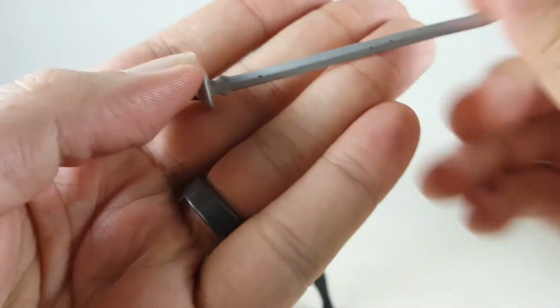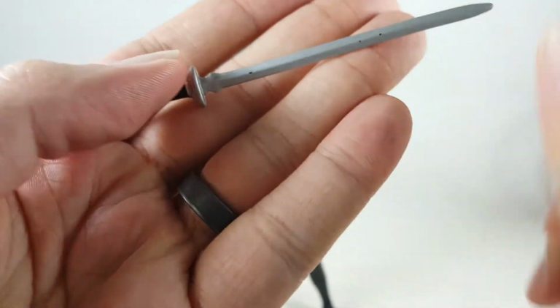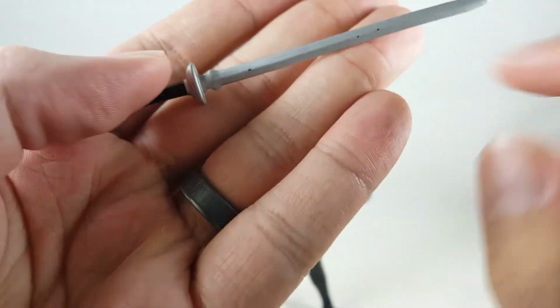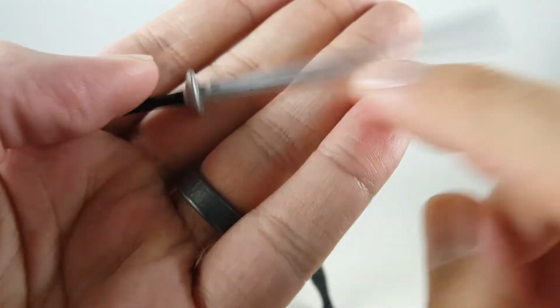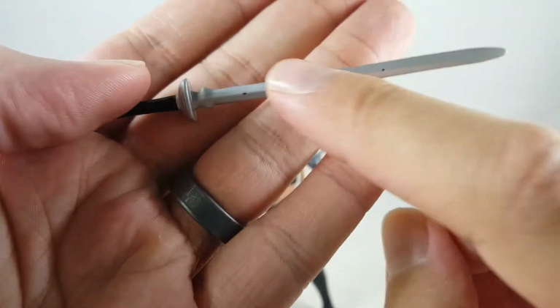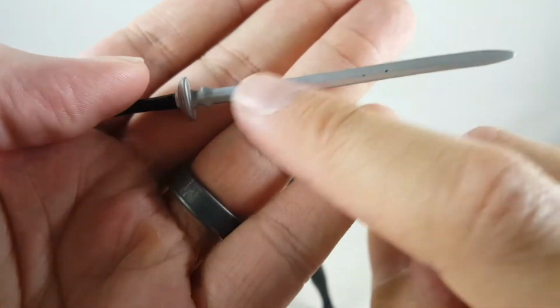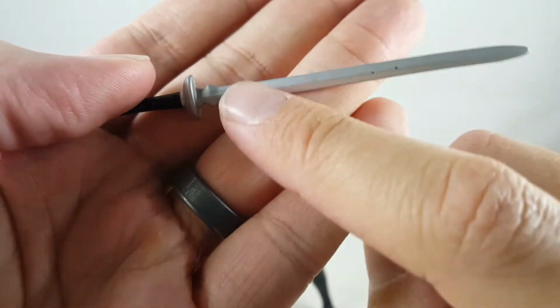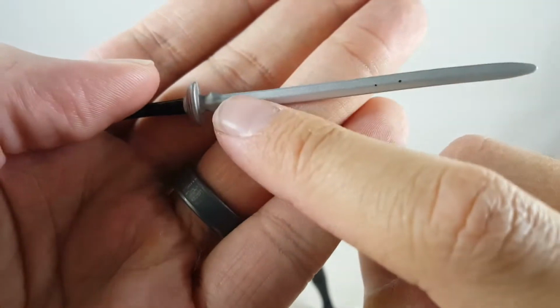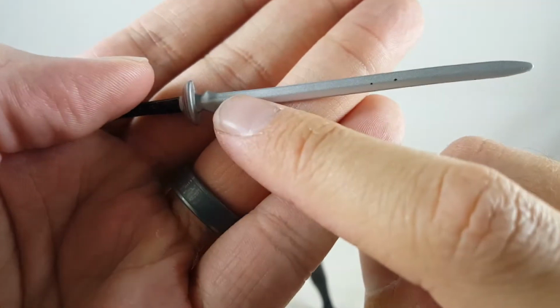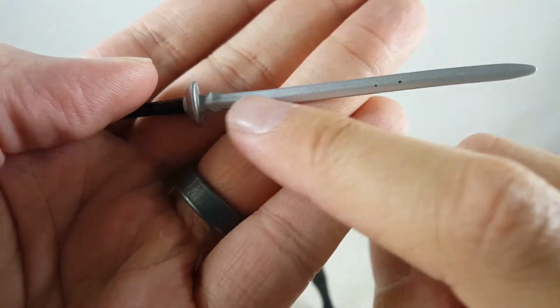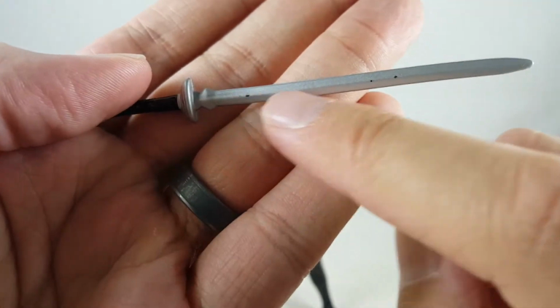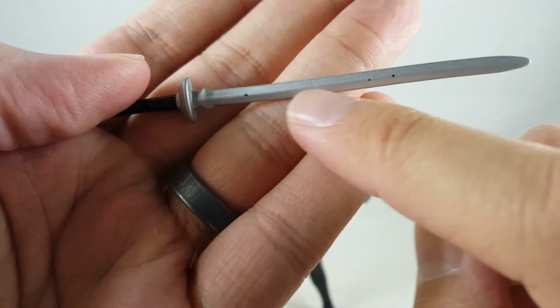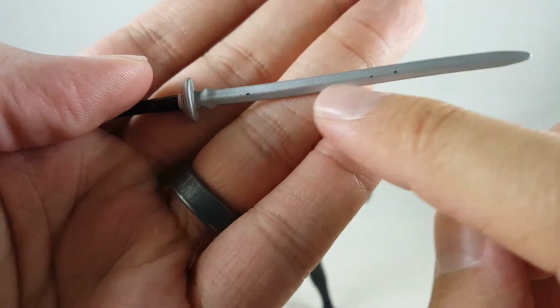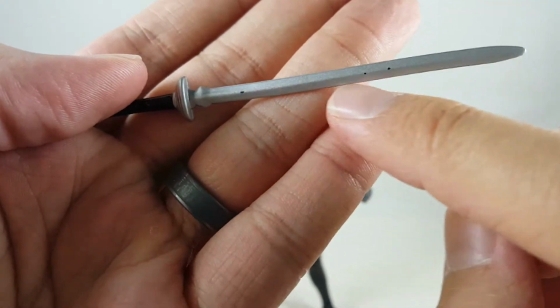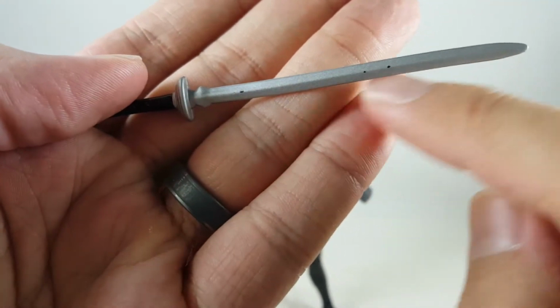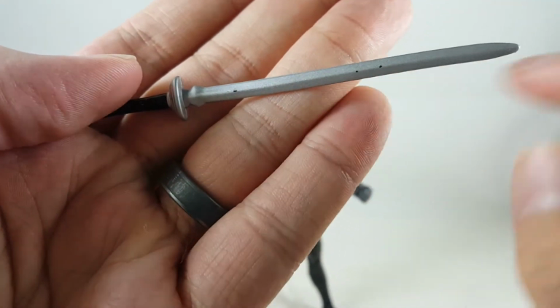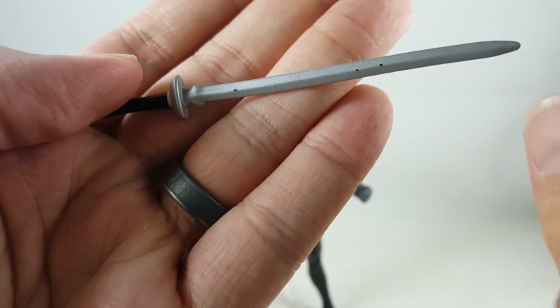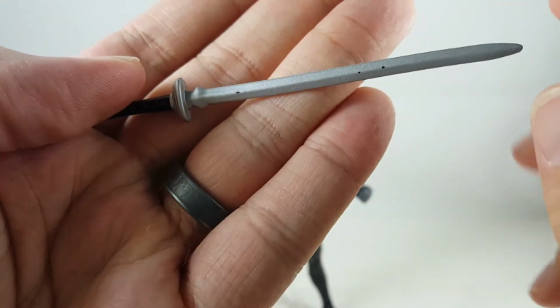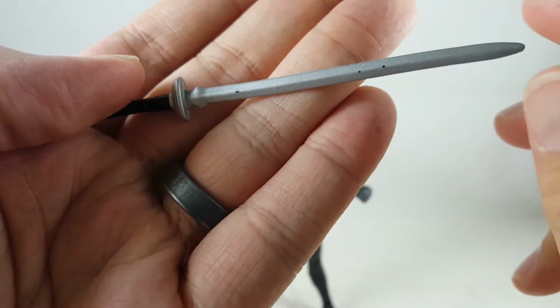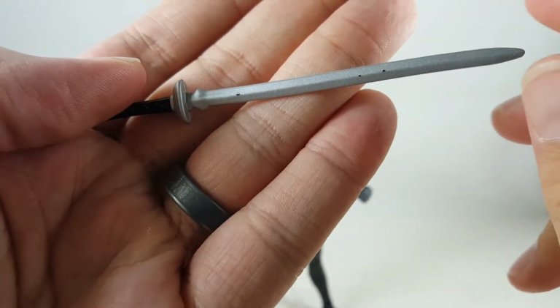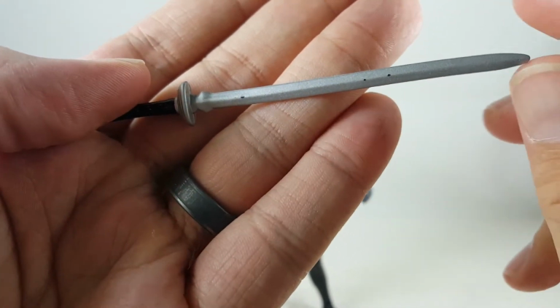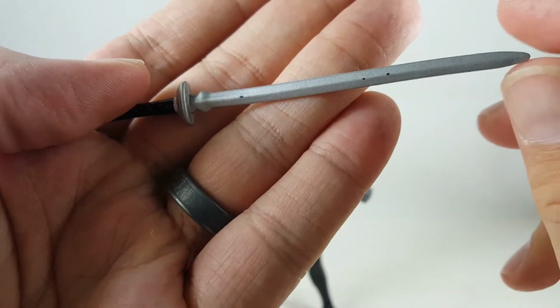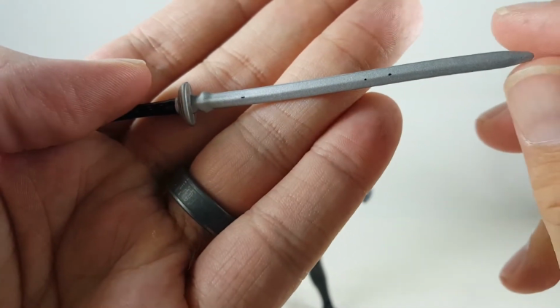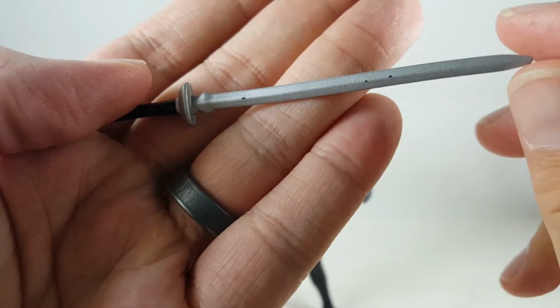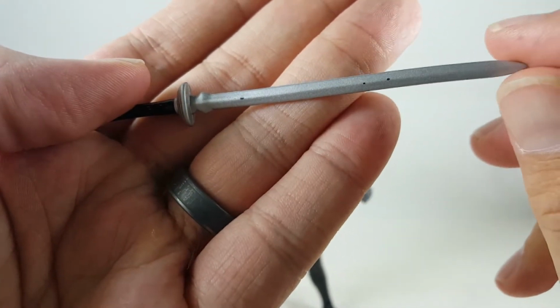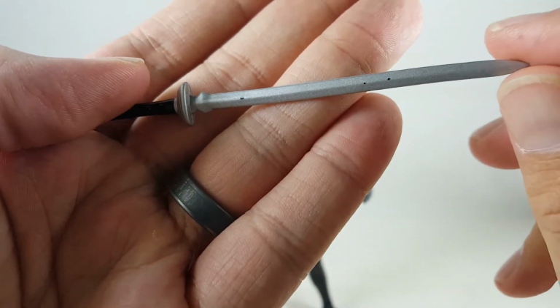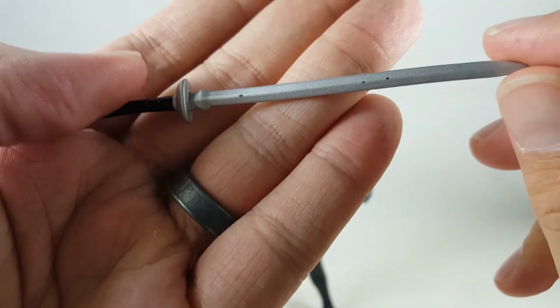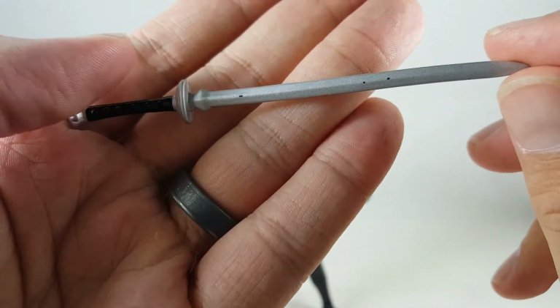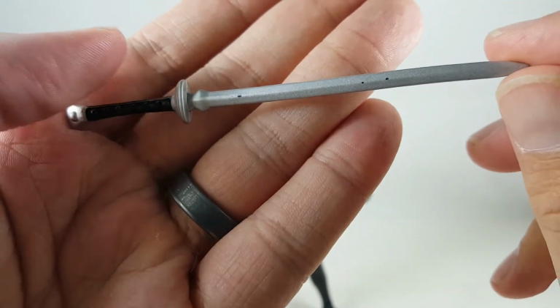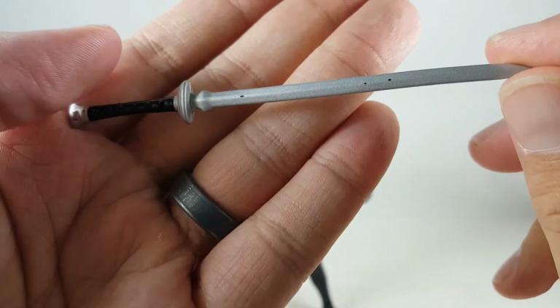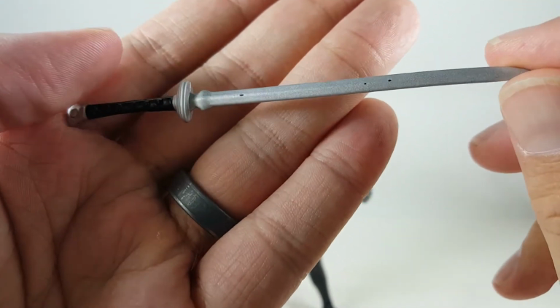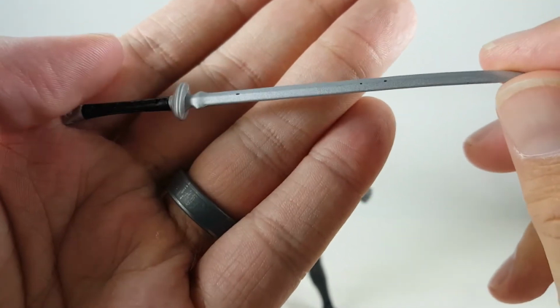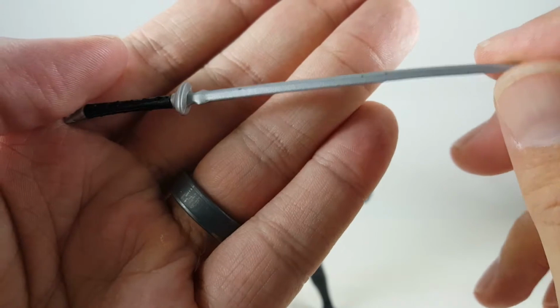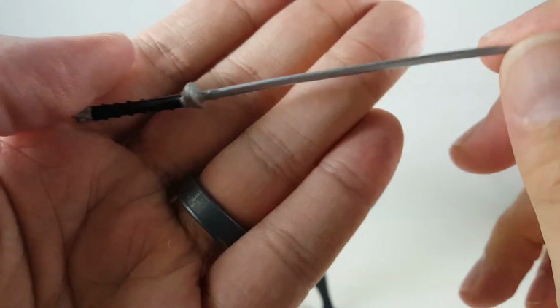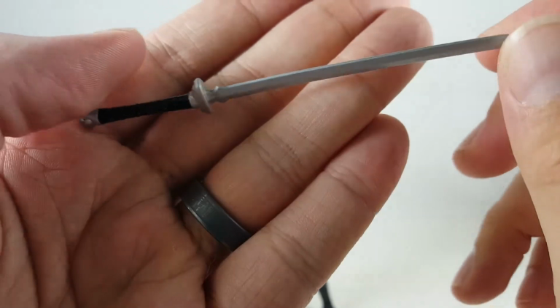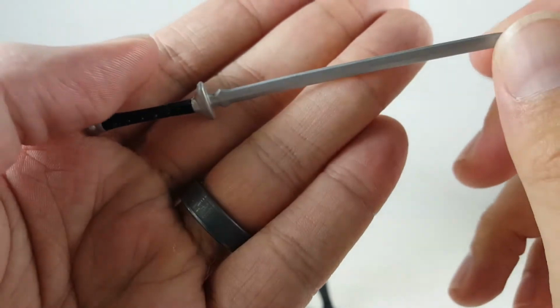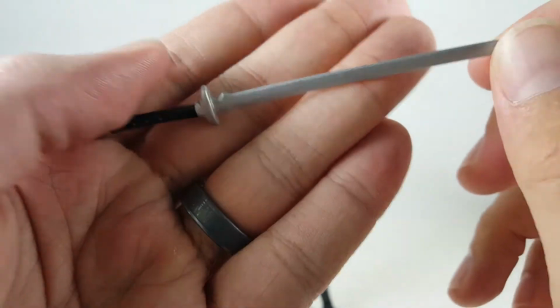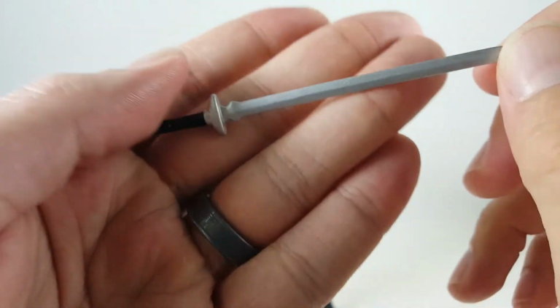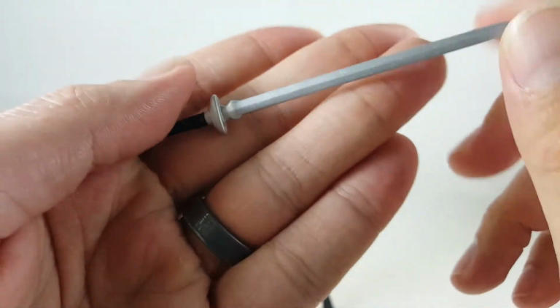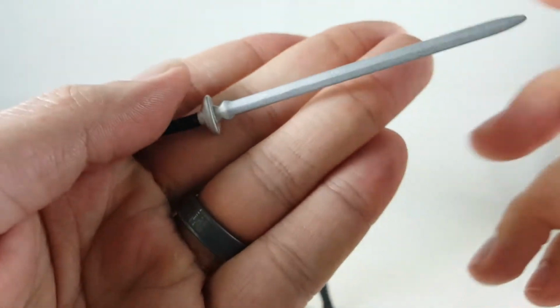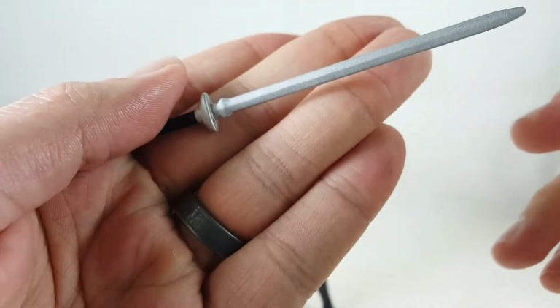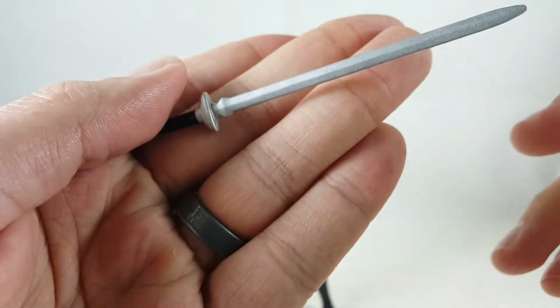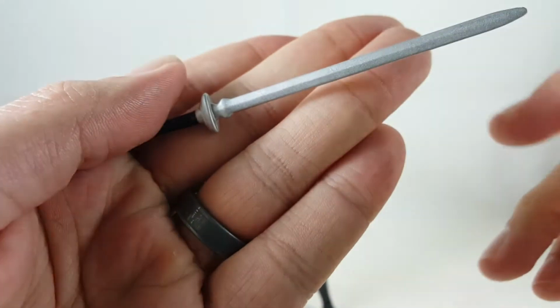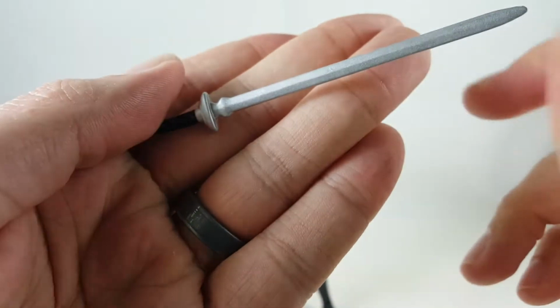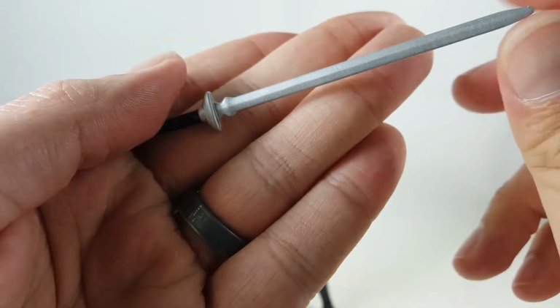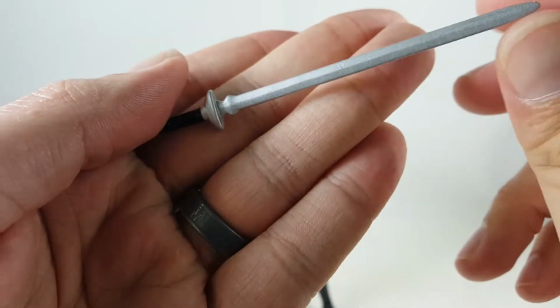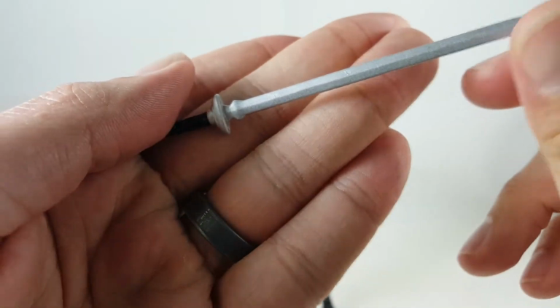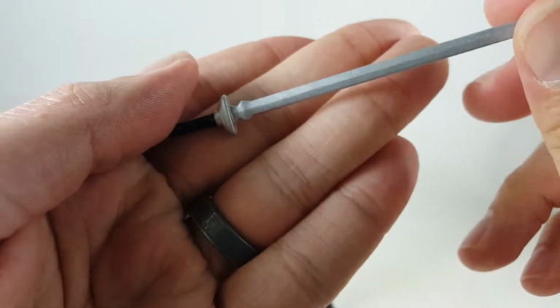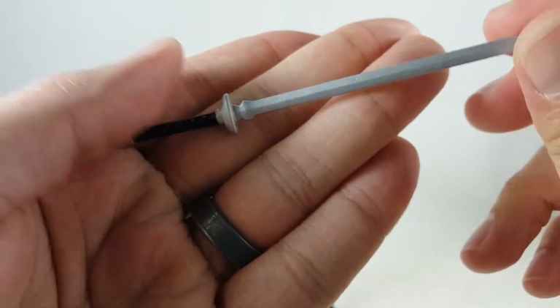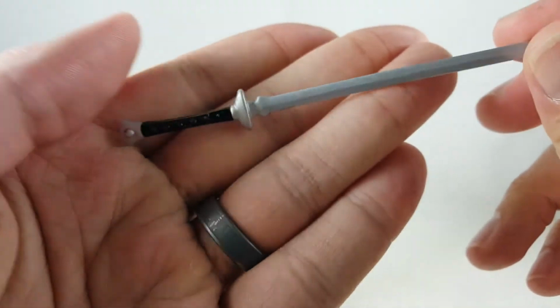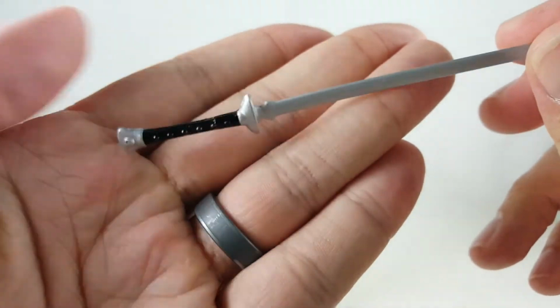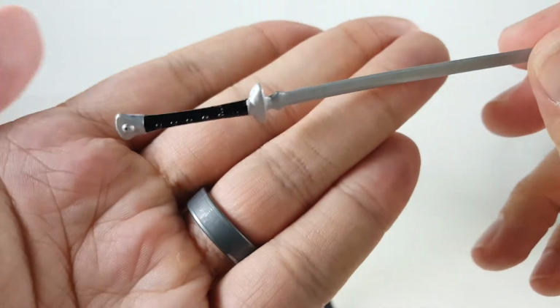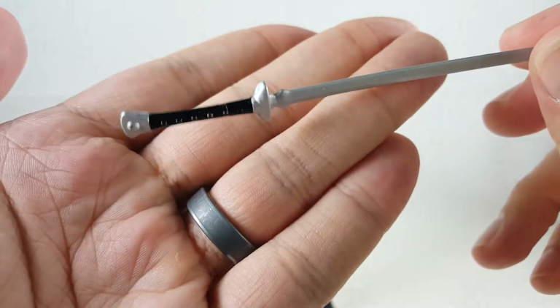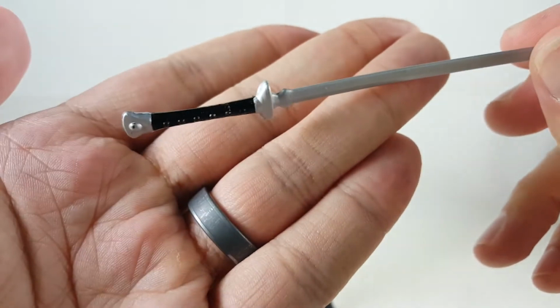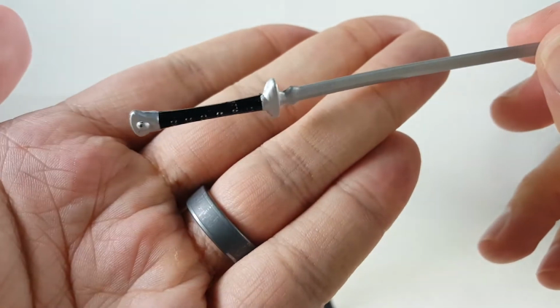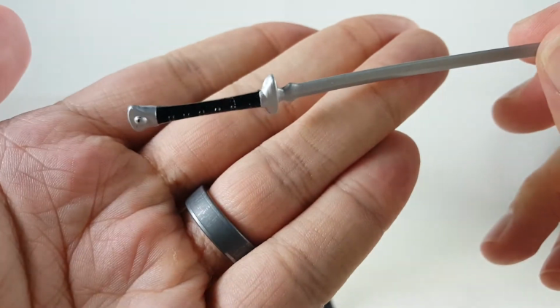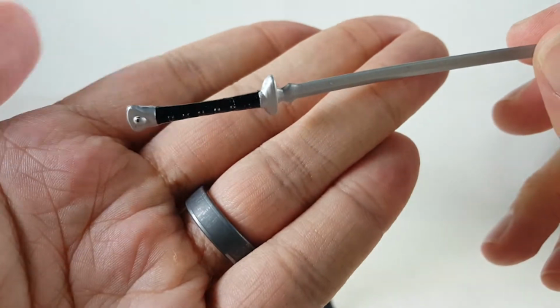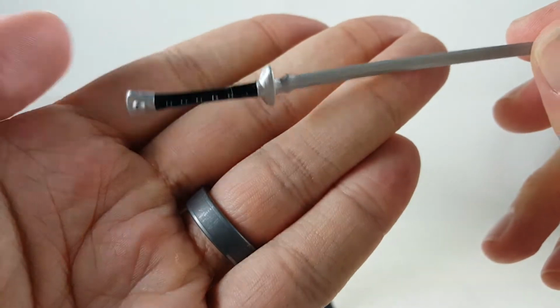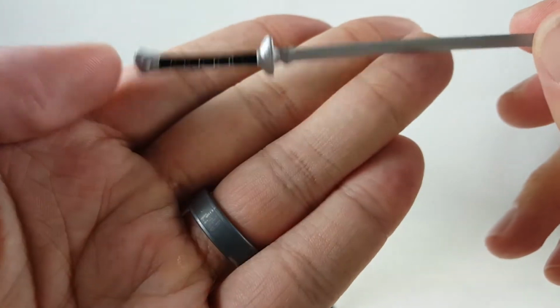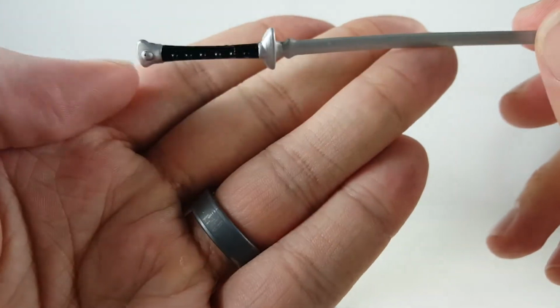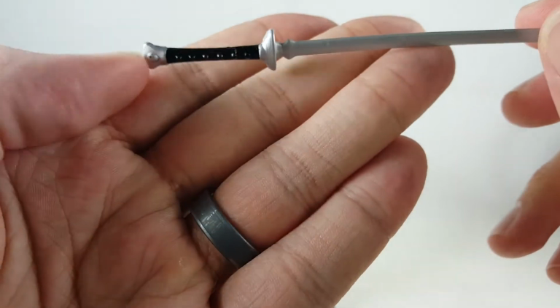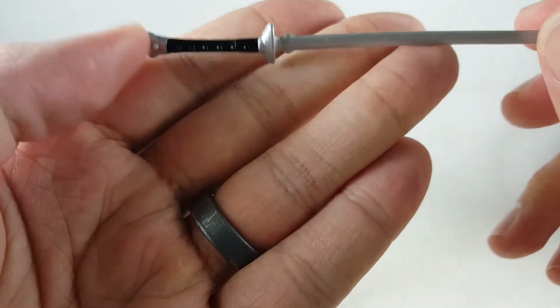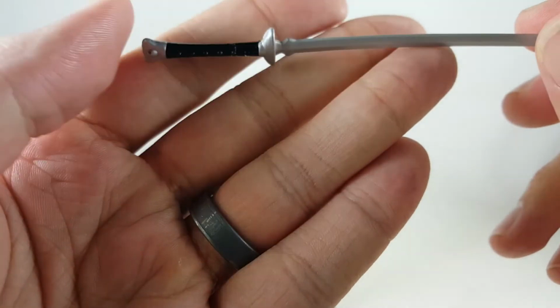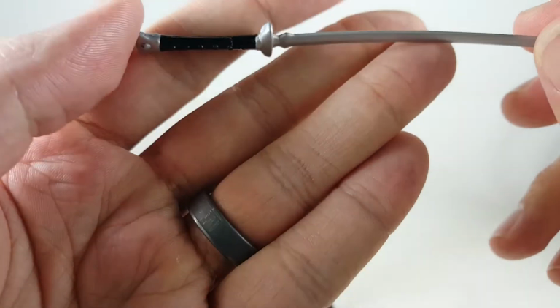It does have some paint chipping — it just came out that way out of the package. Well, at least you can just flip it over. But overall, I mean it's a cool looking sword.